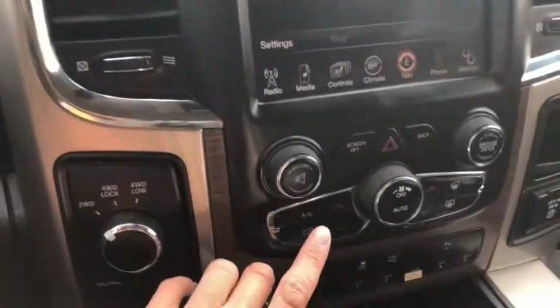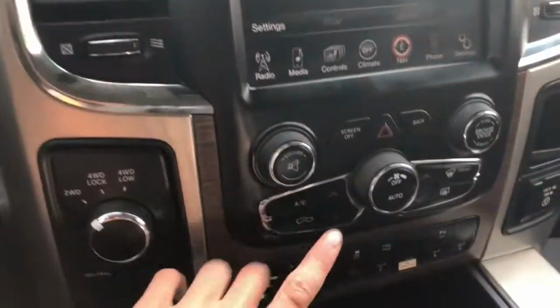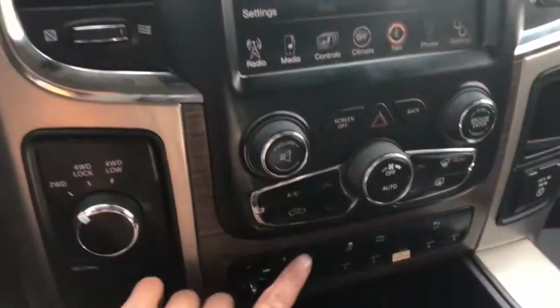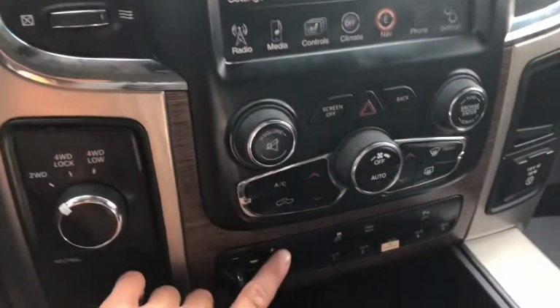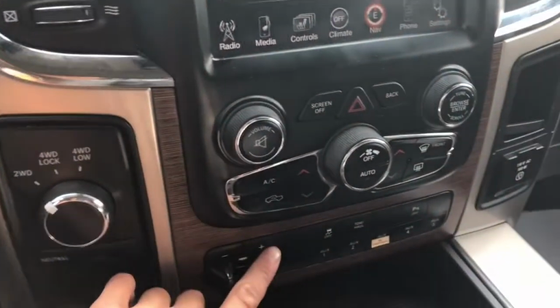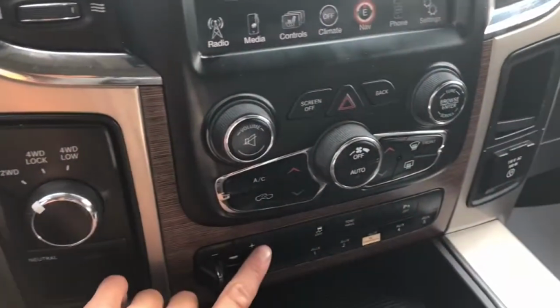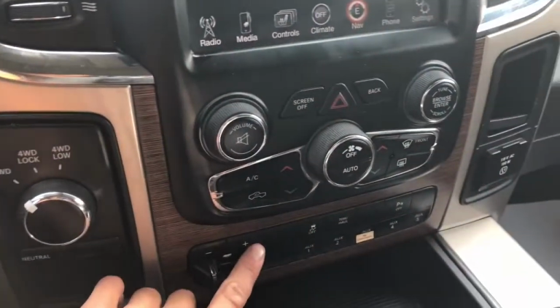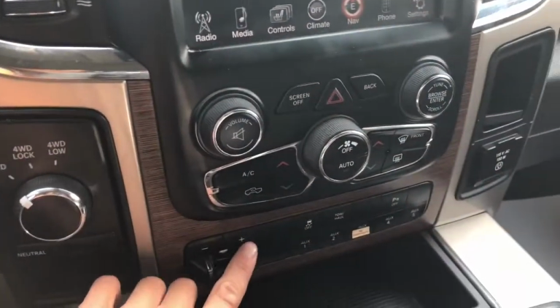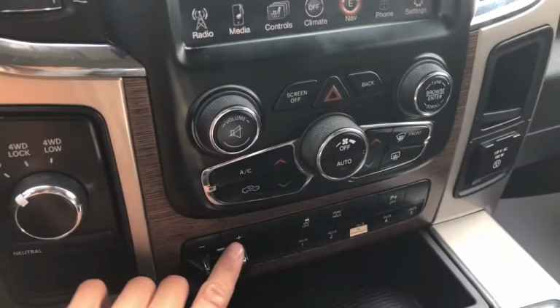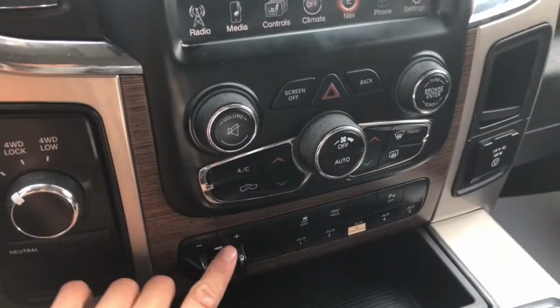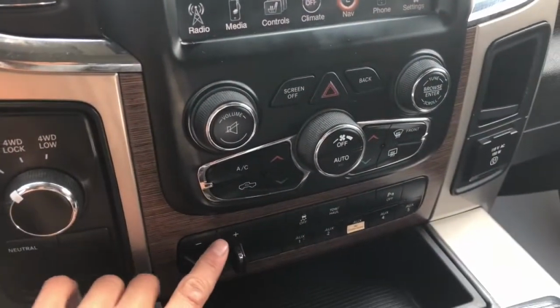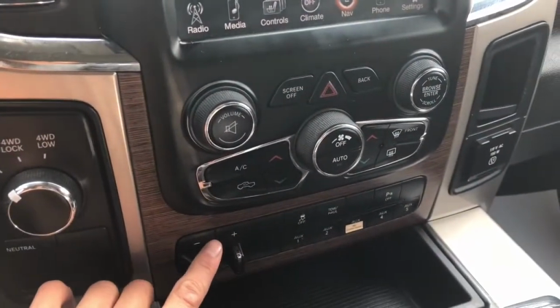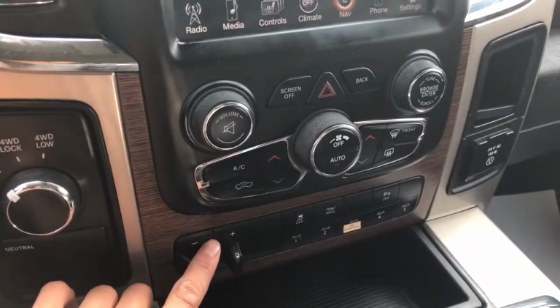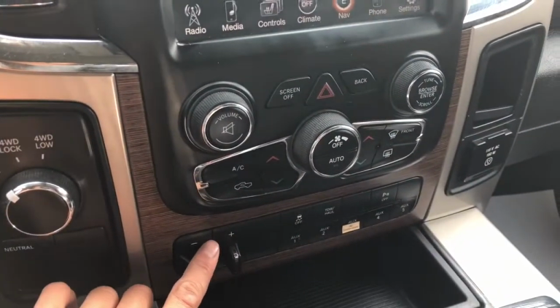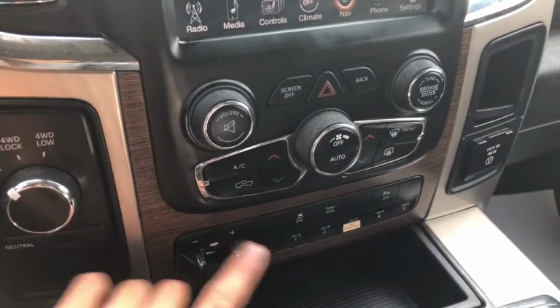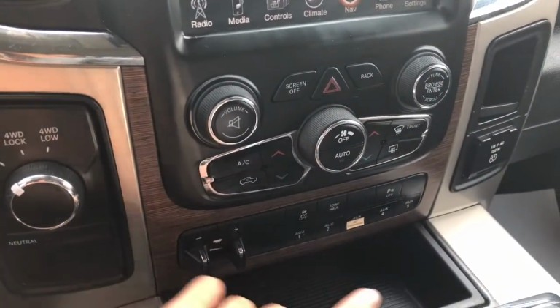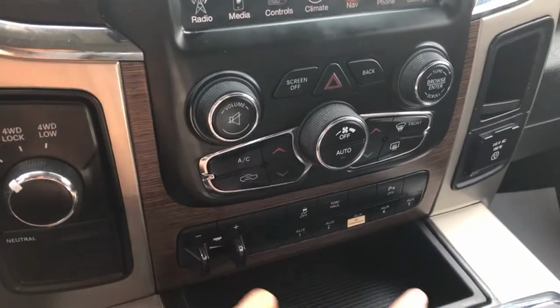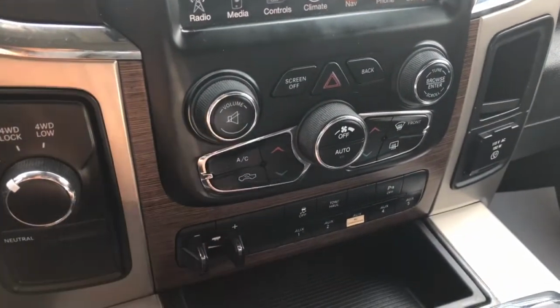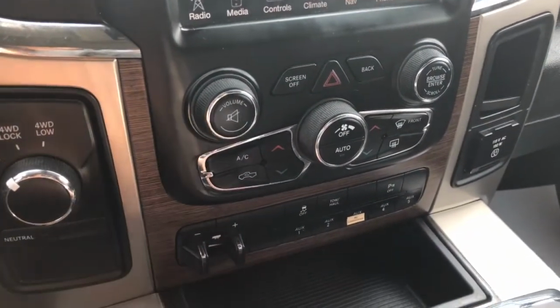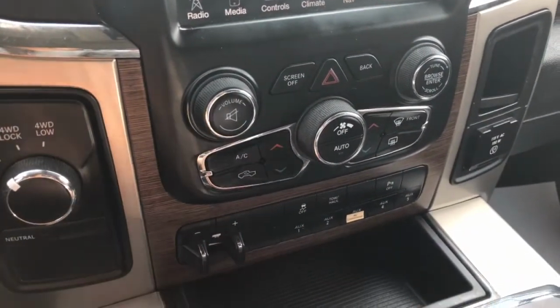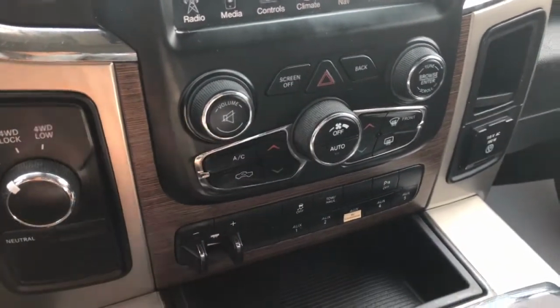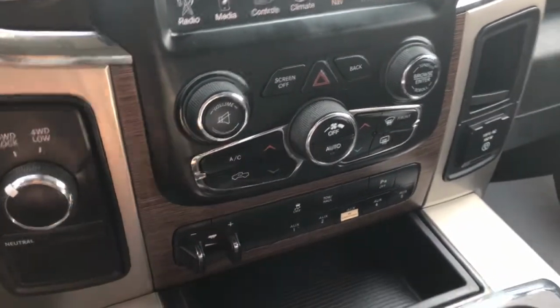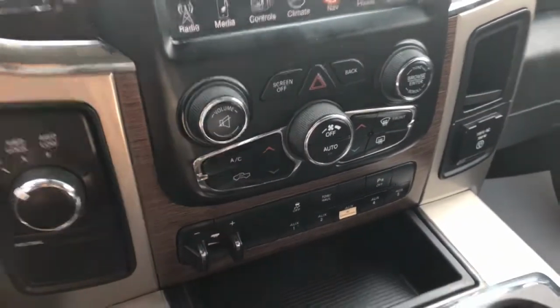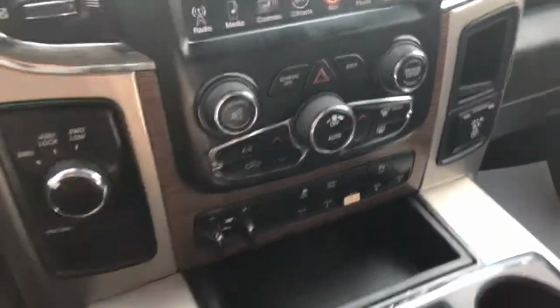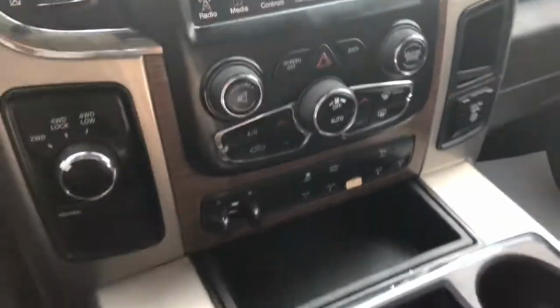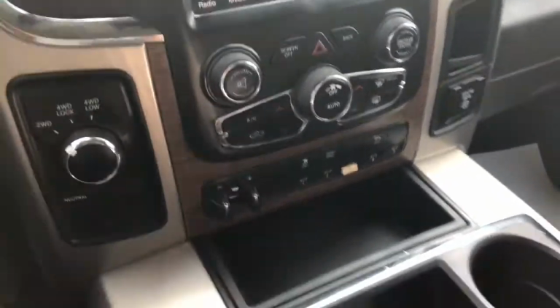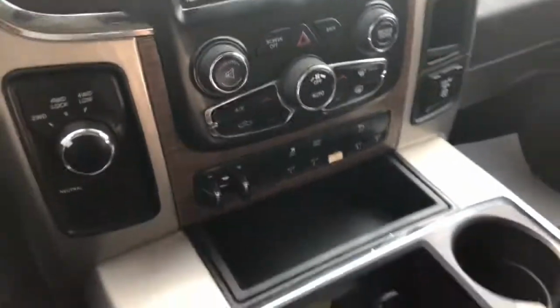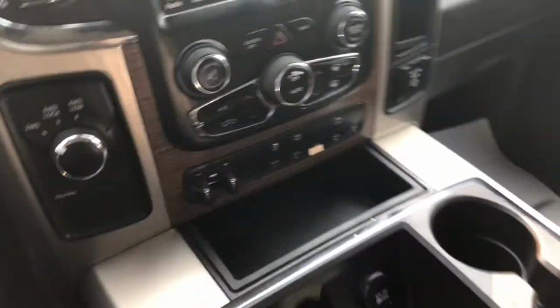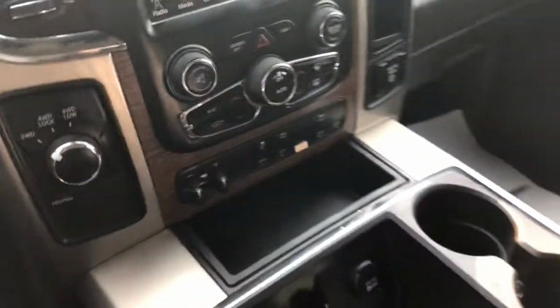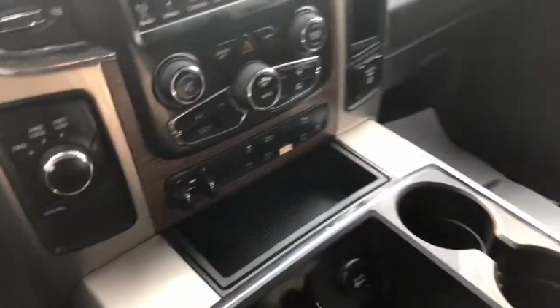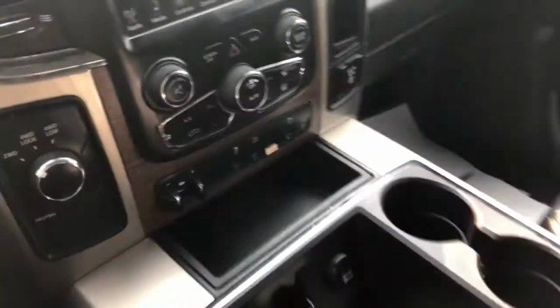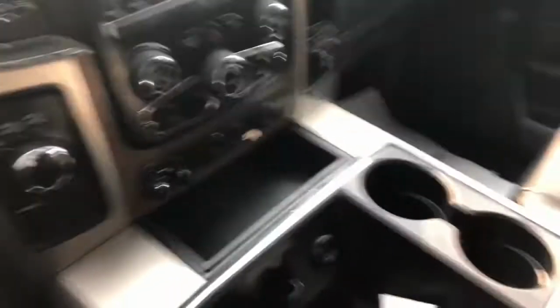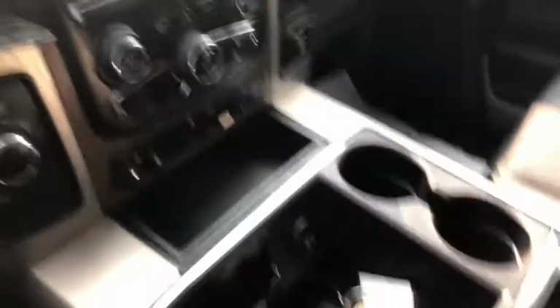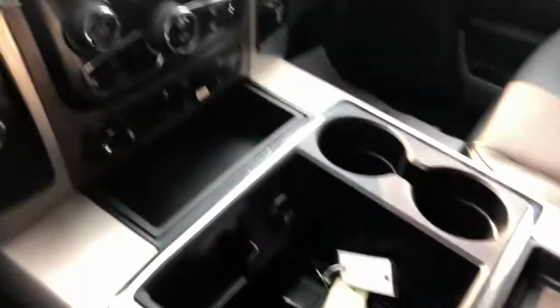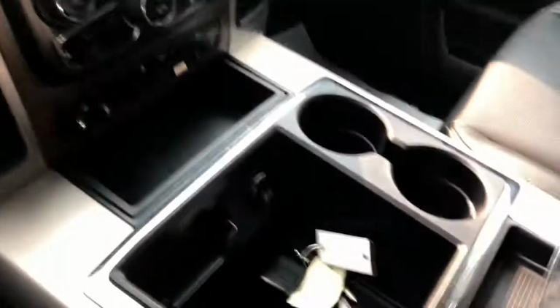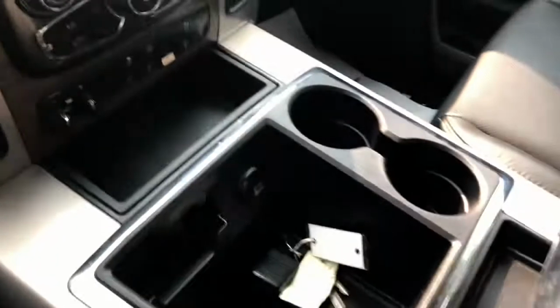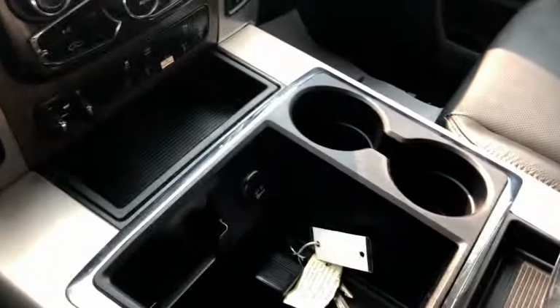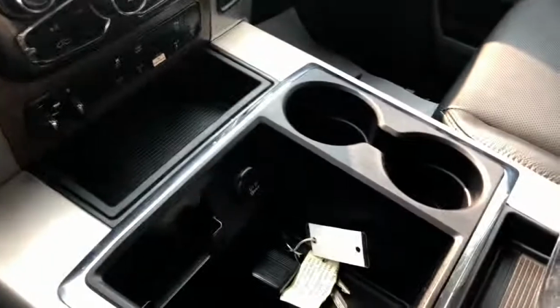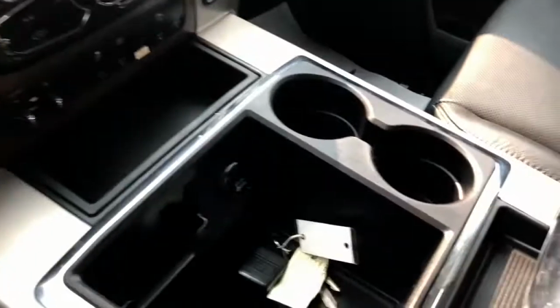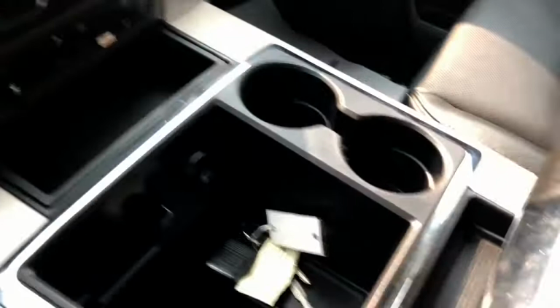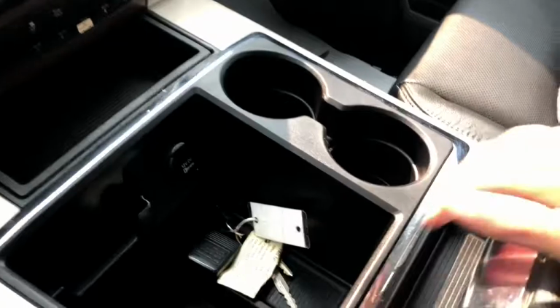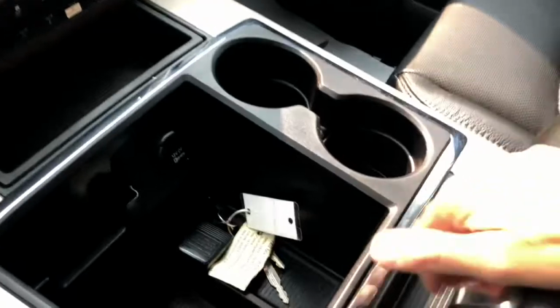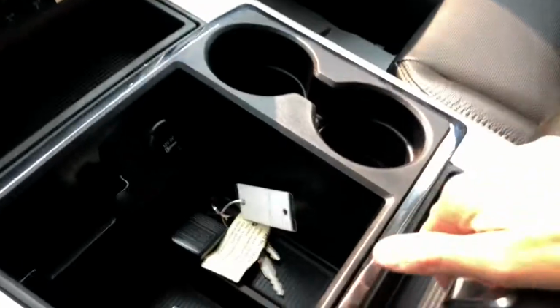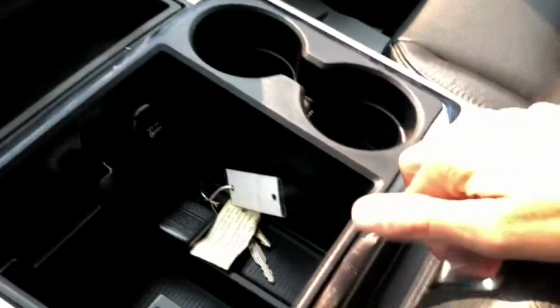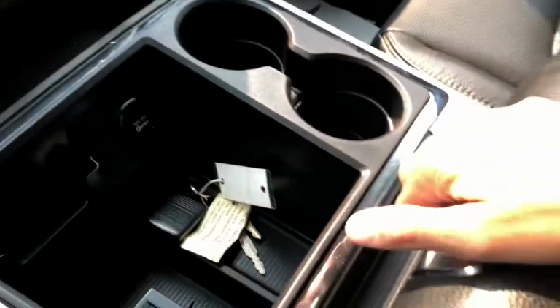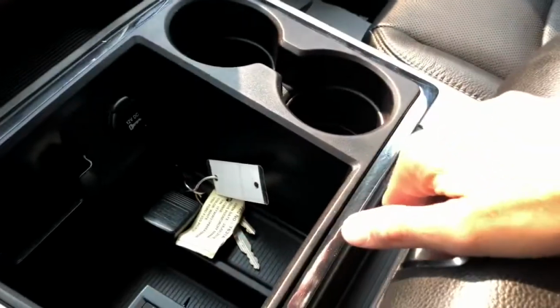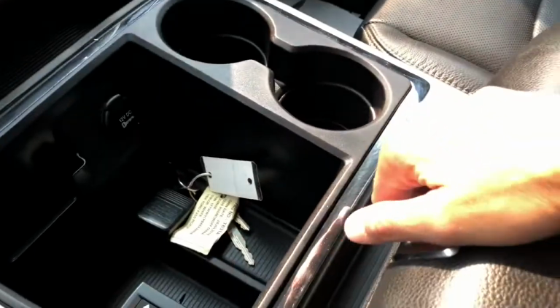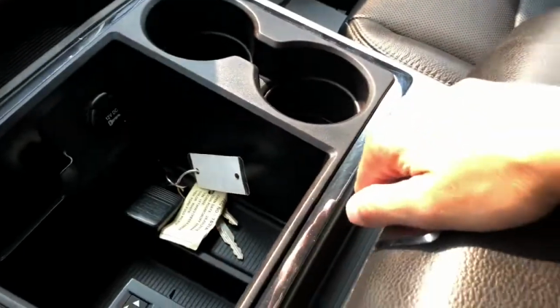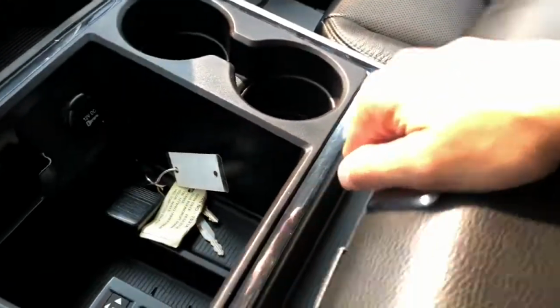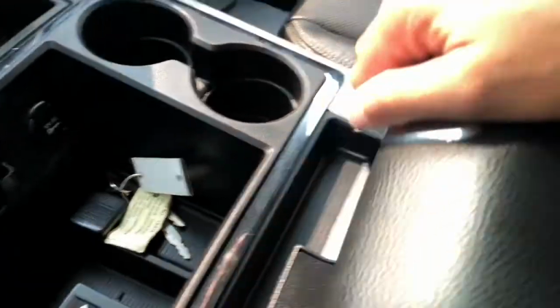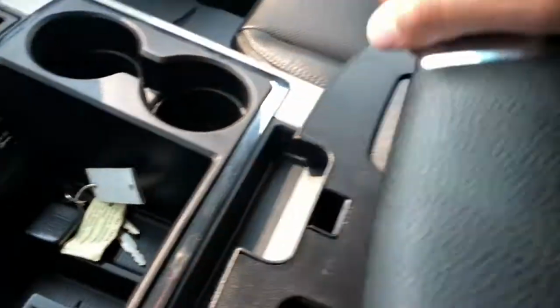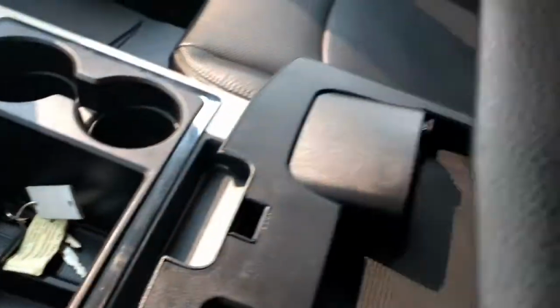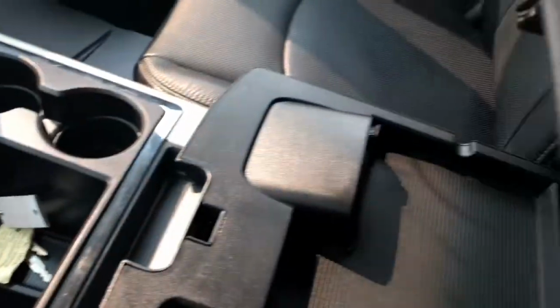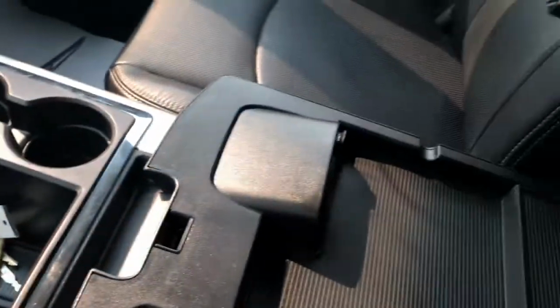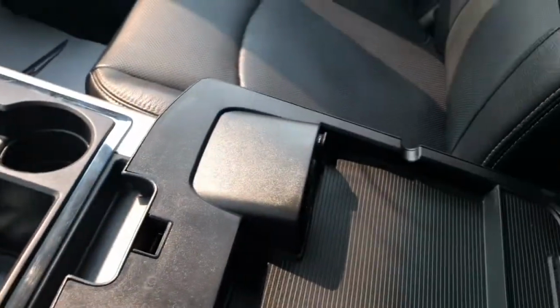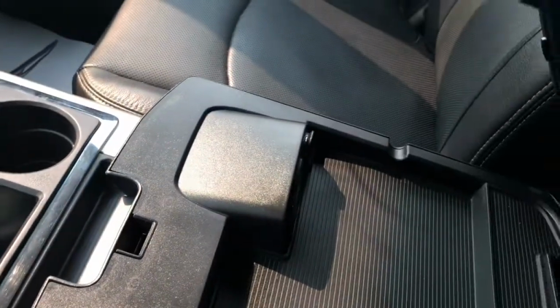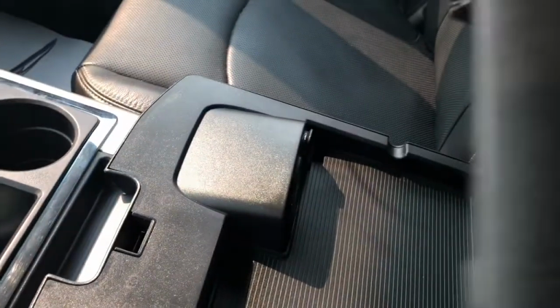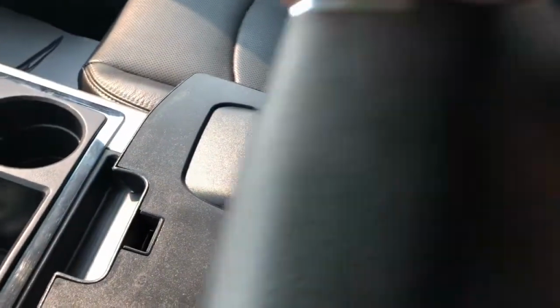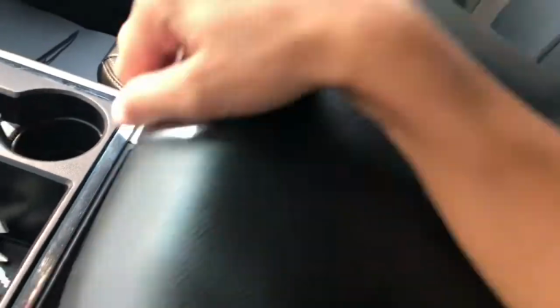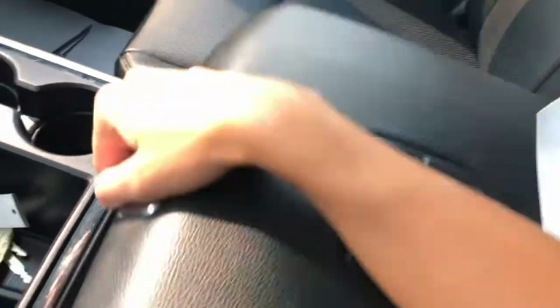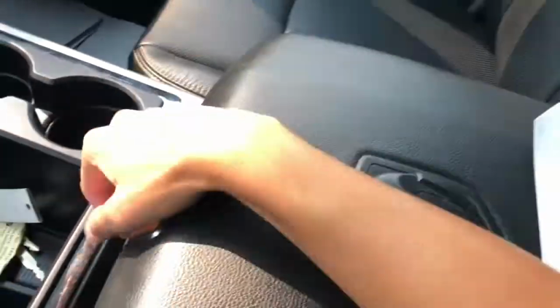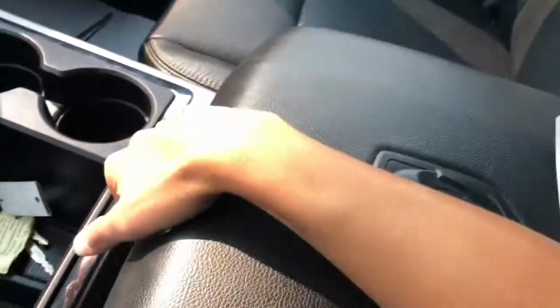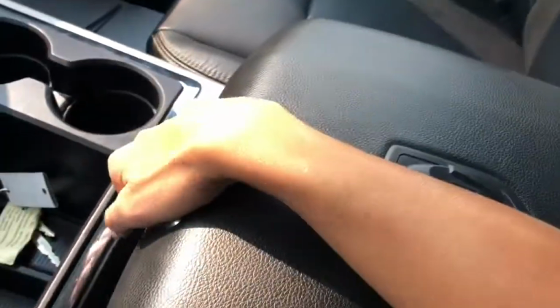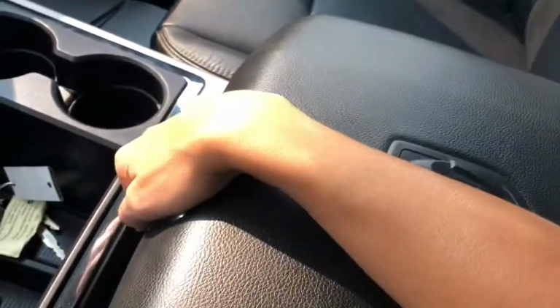Trailer tow brakes, center console — you have the dual console in the middle.